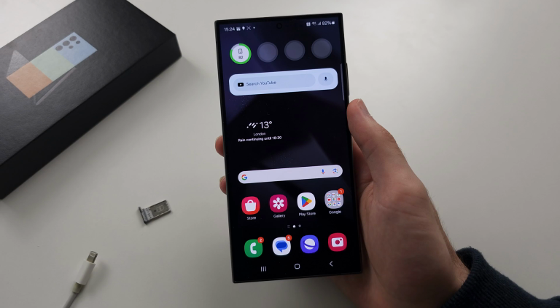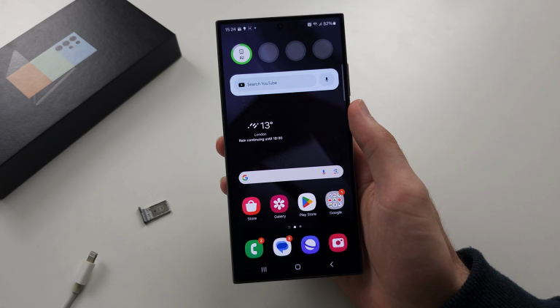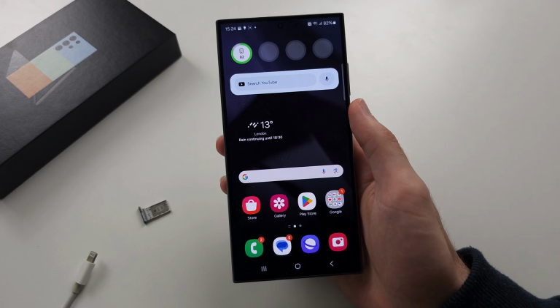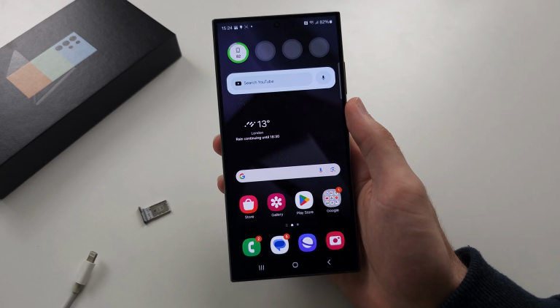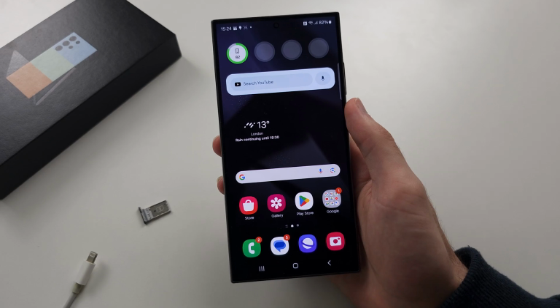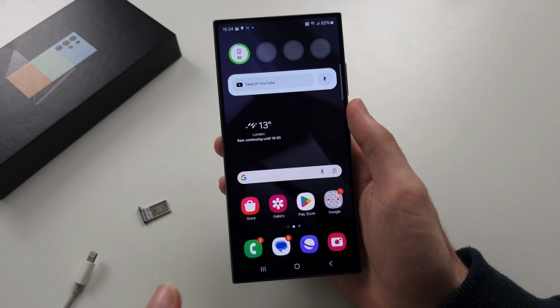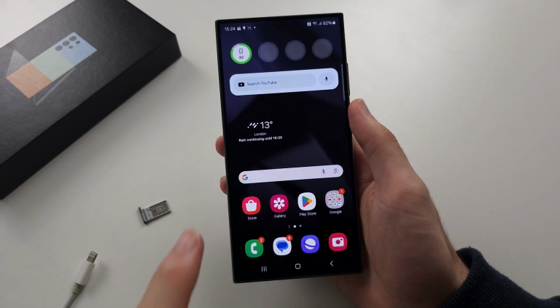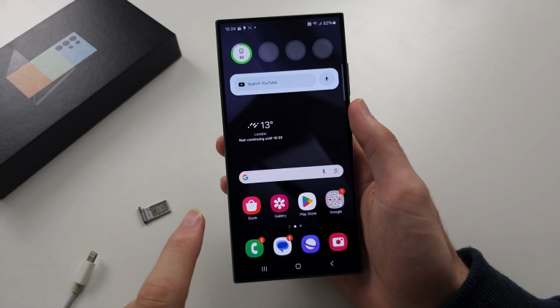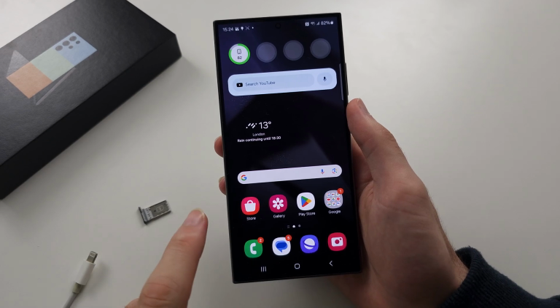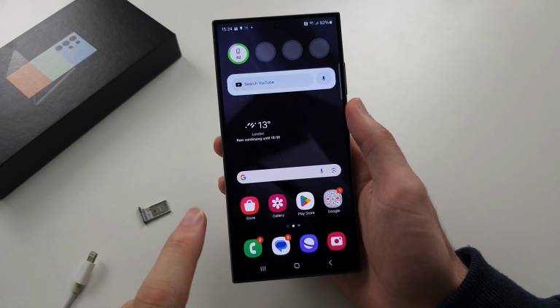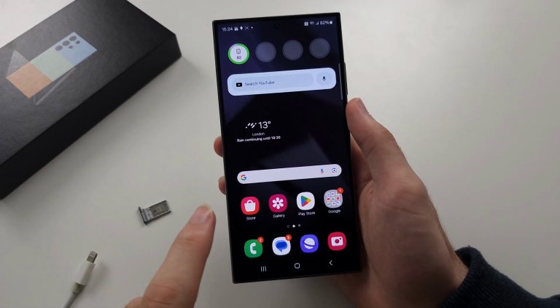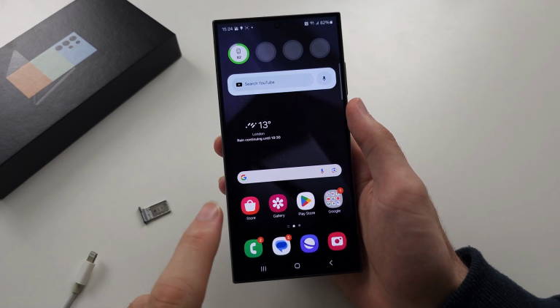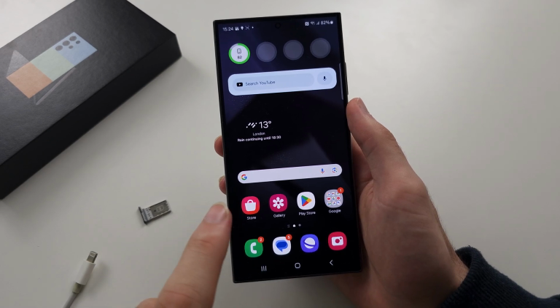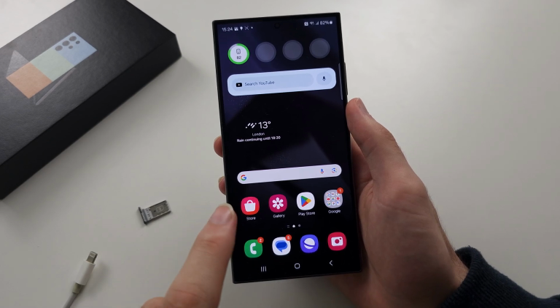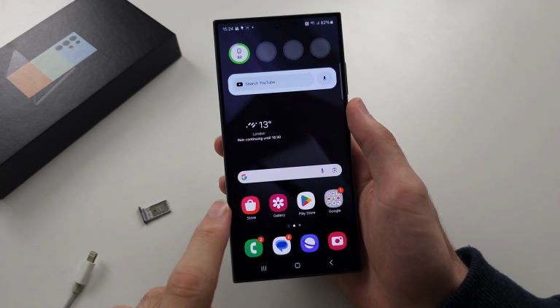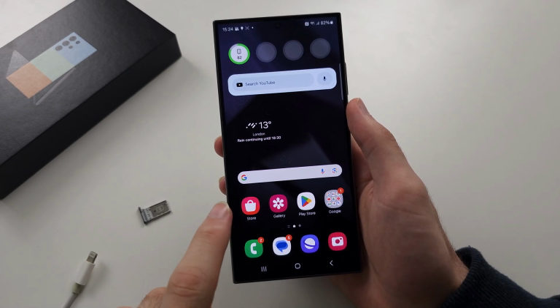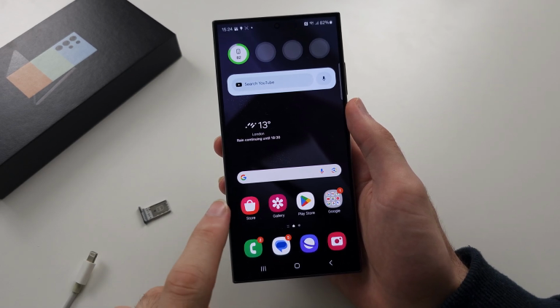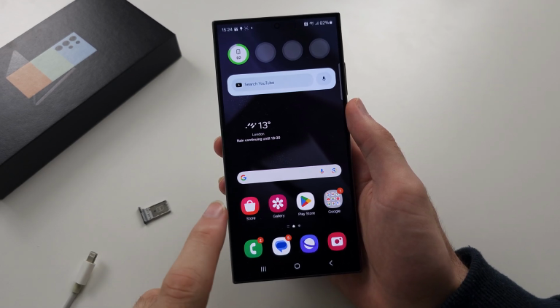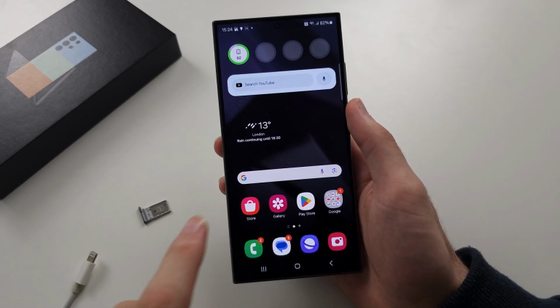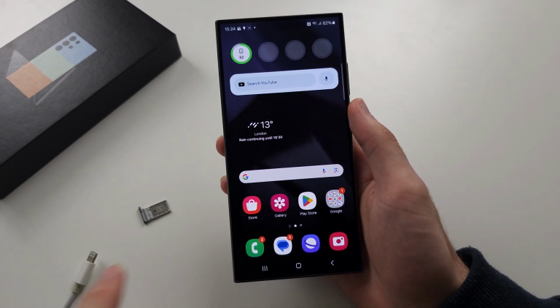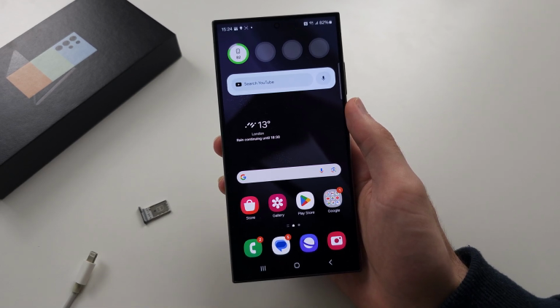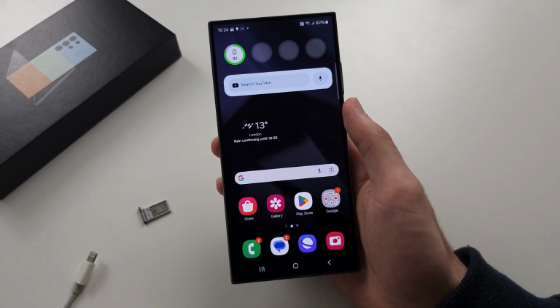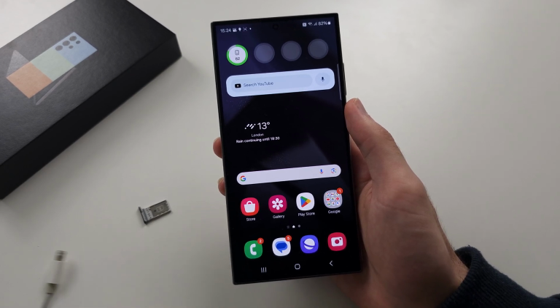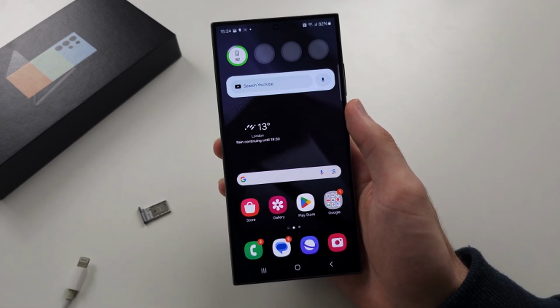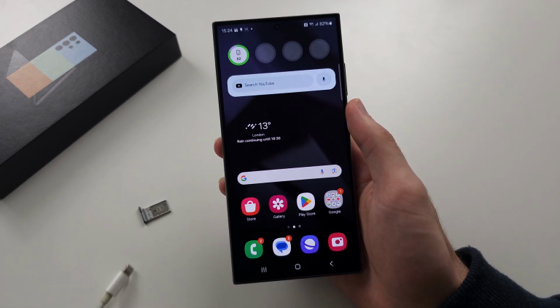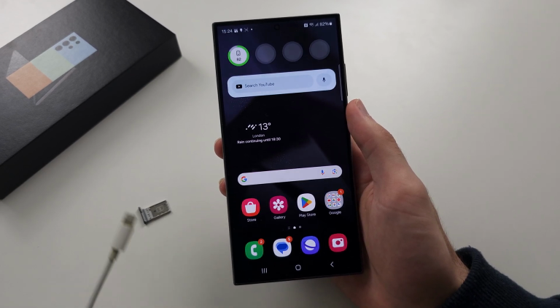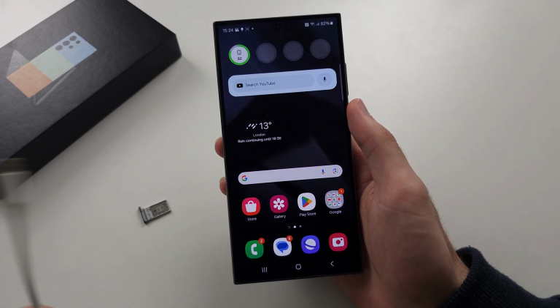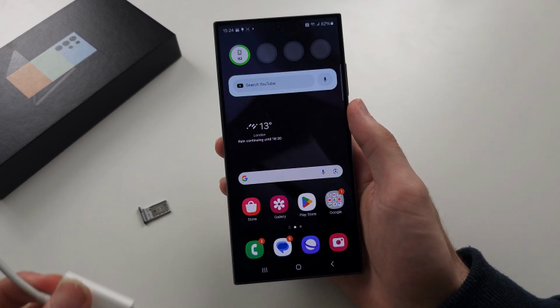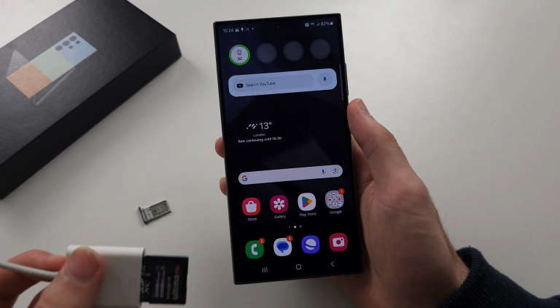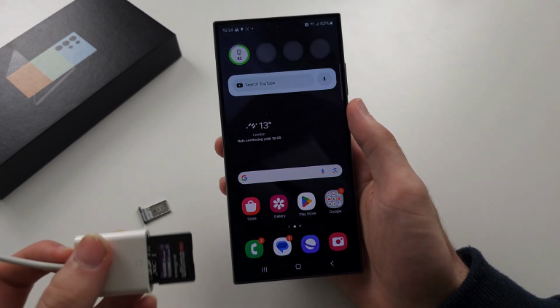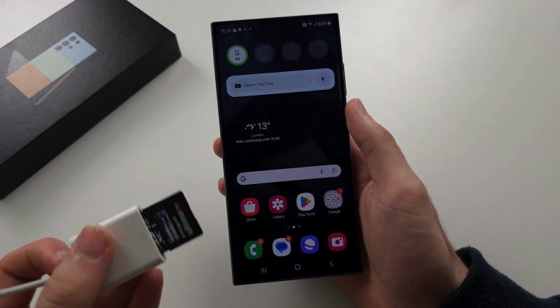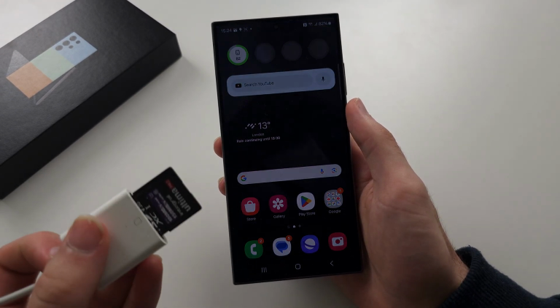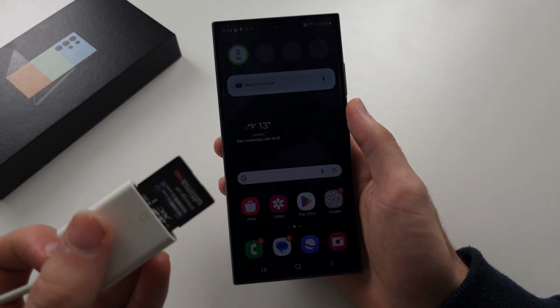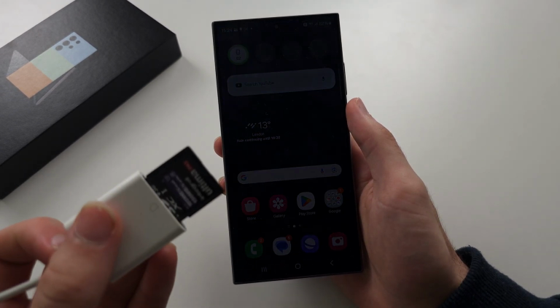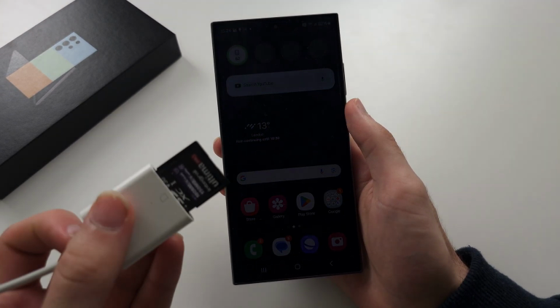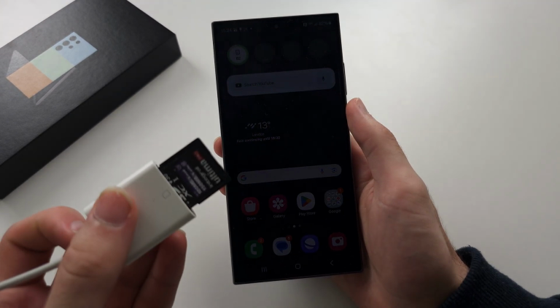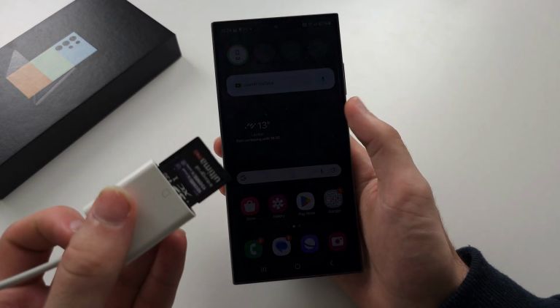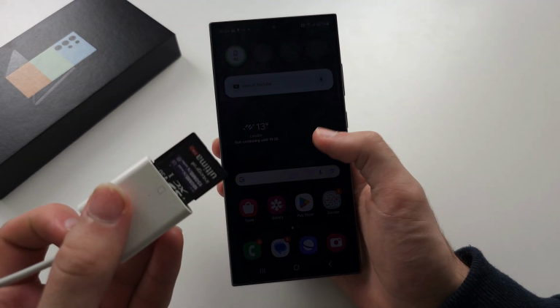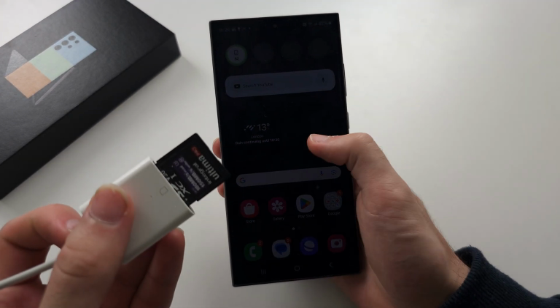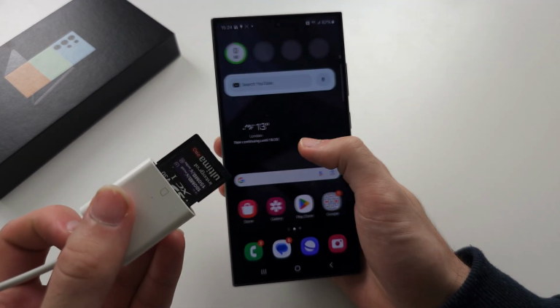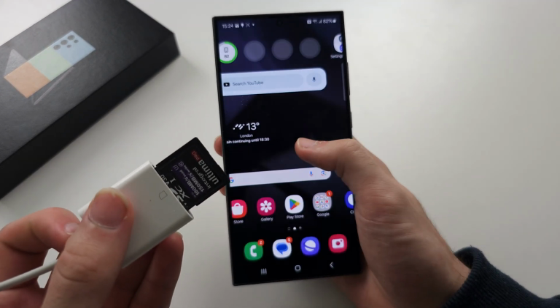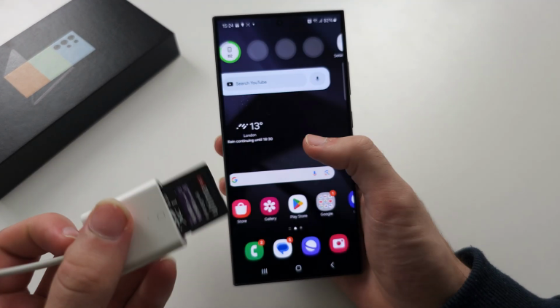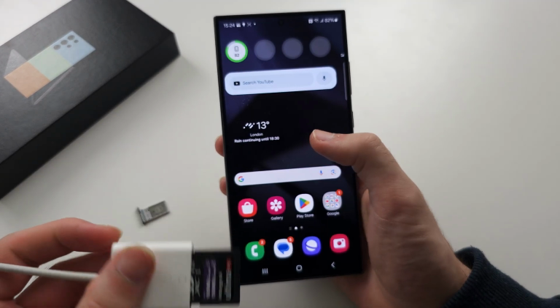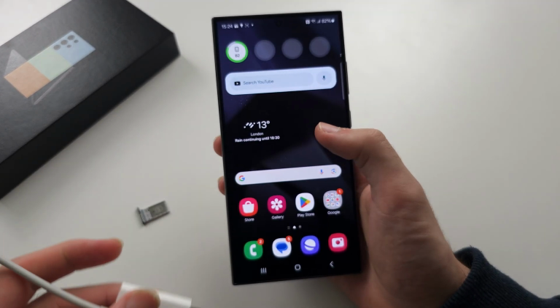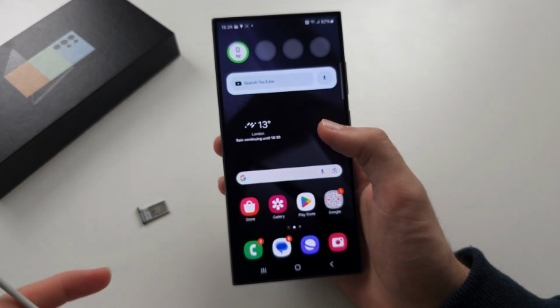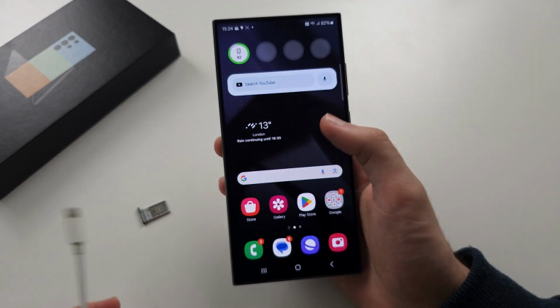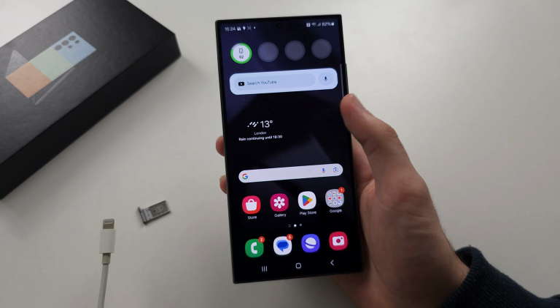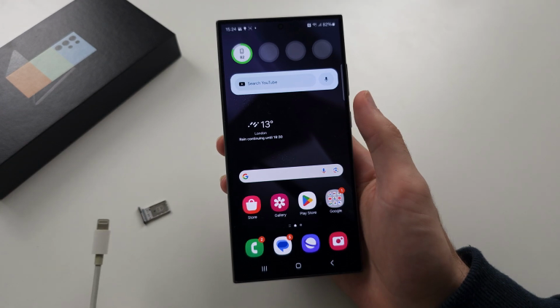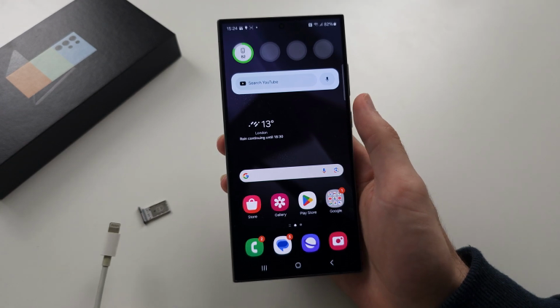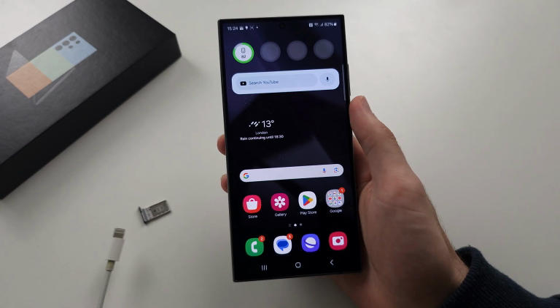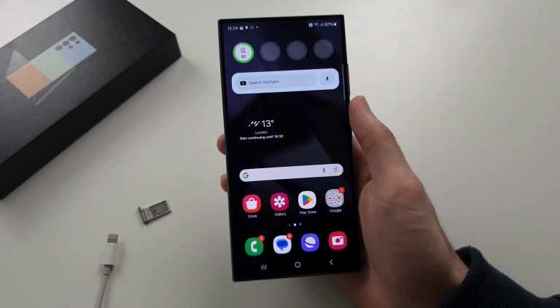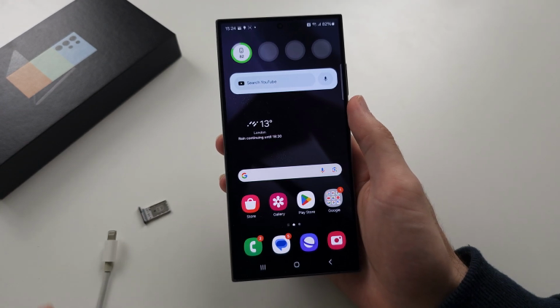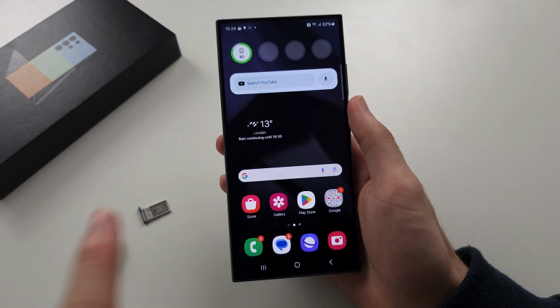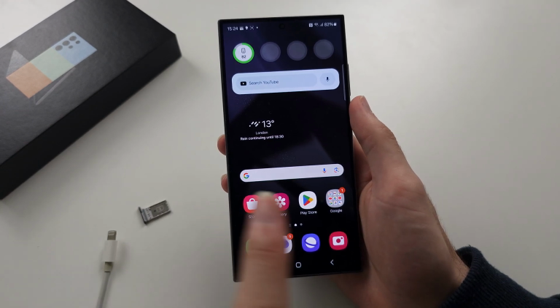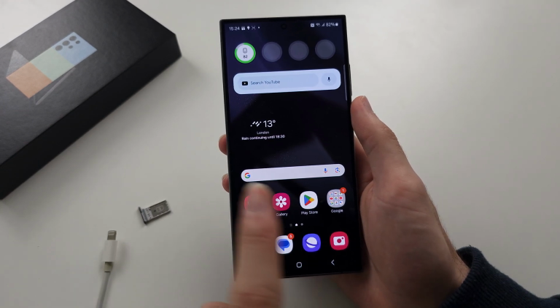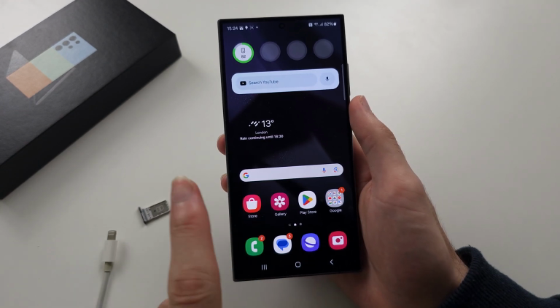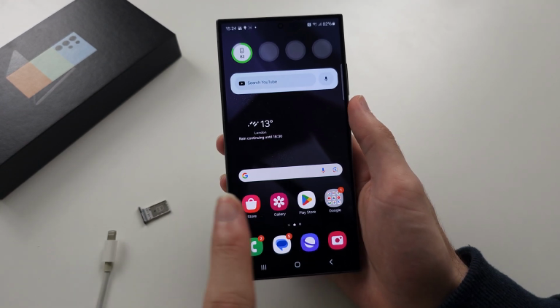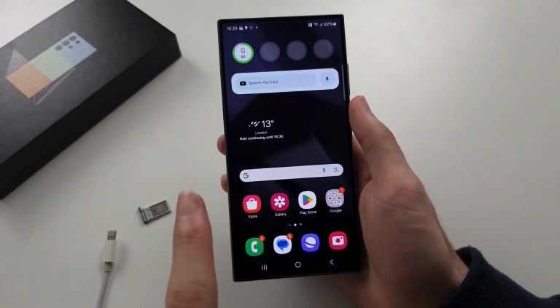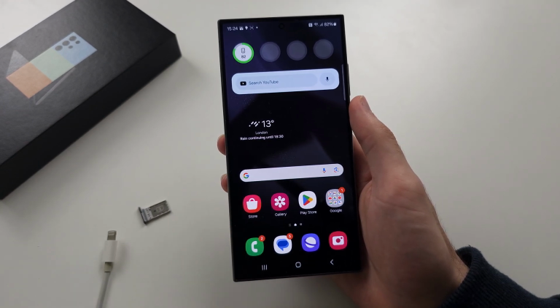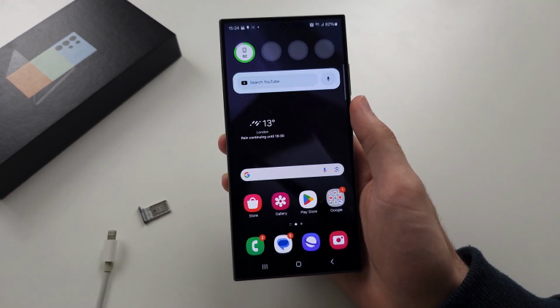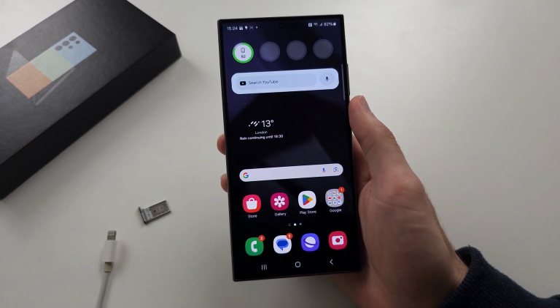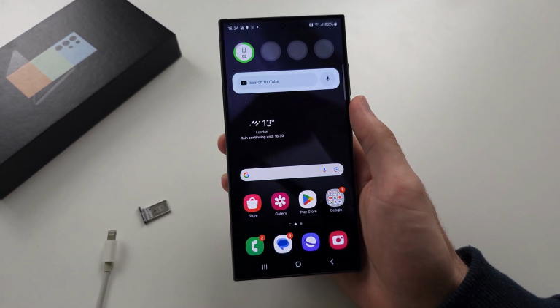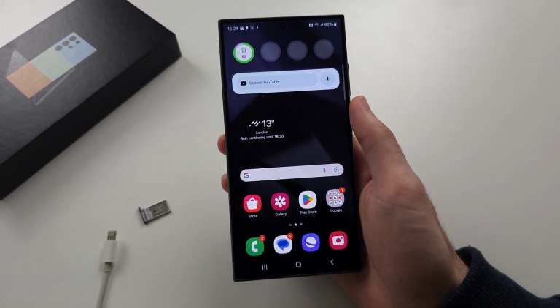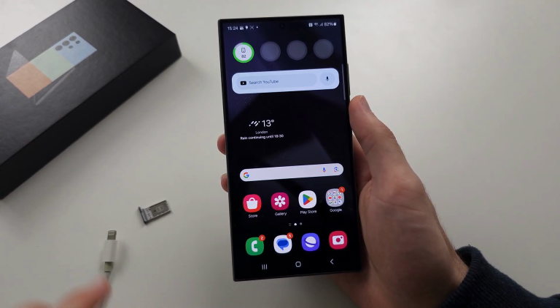You're wondering if you can move apps to your SD card on the S24 Ultra, and this is not possible.